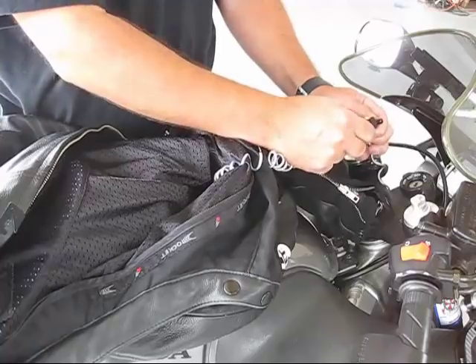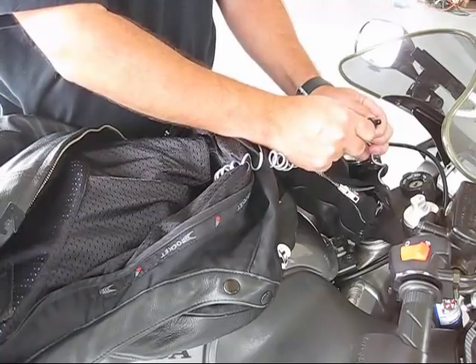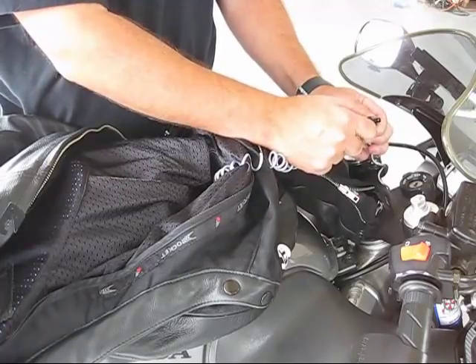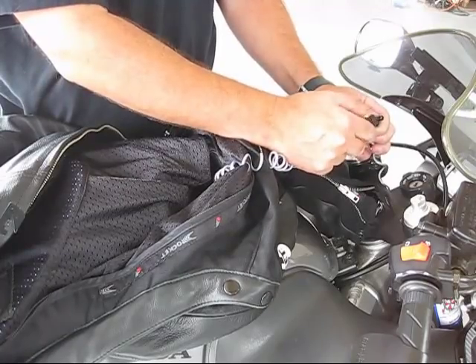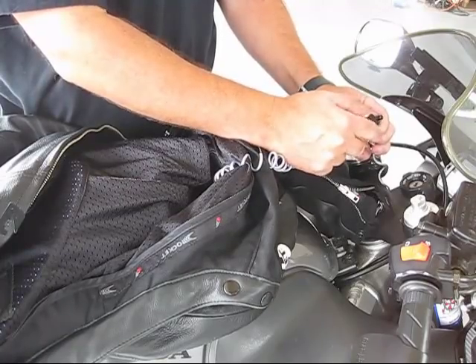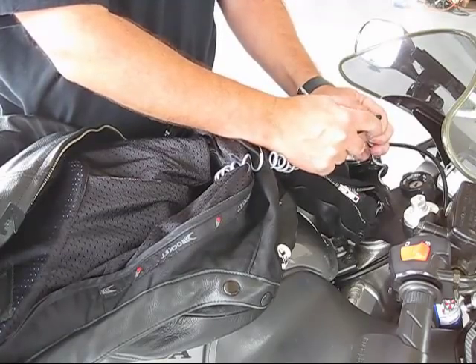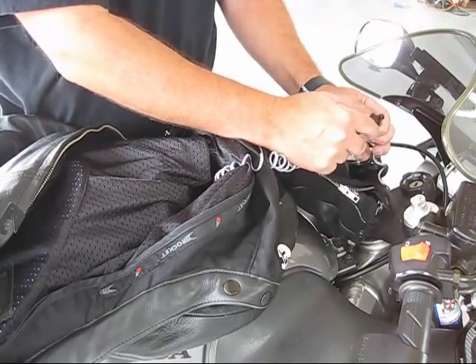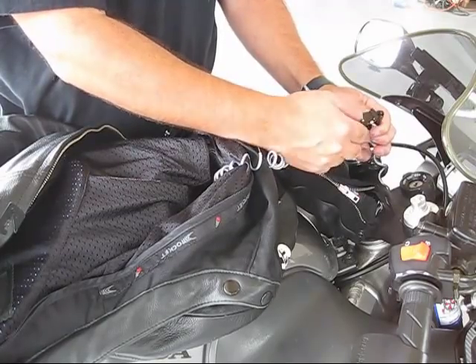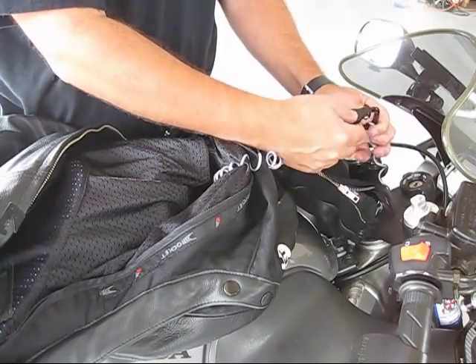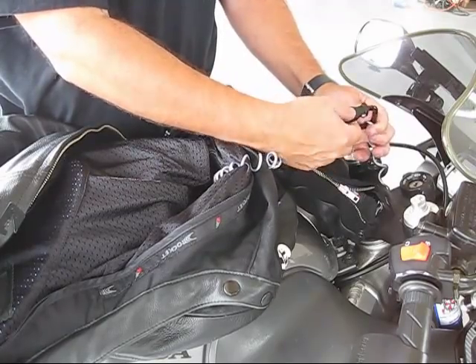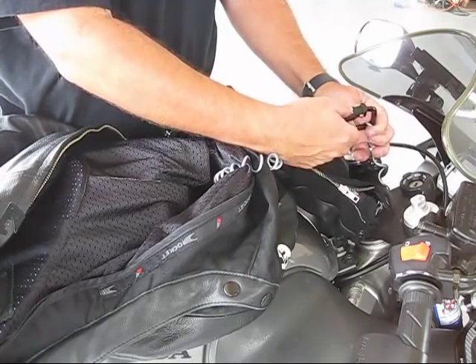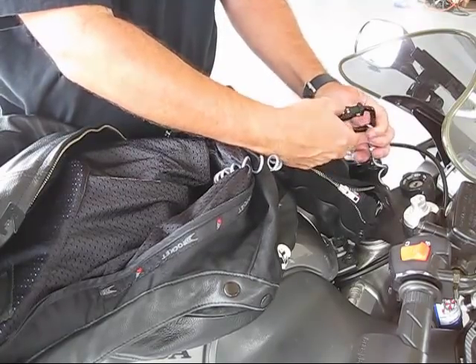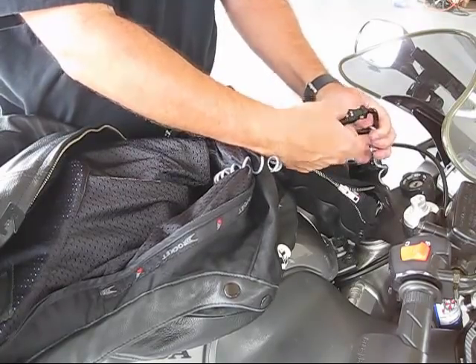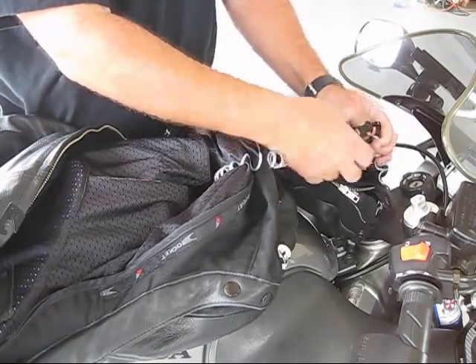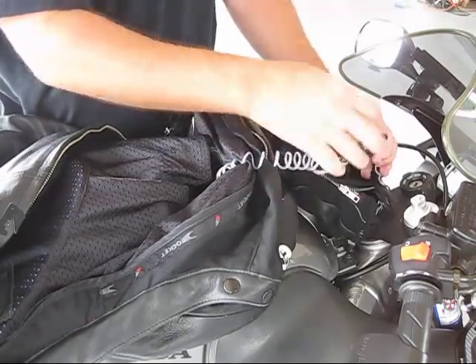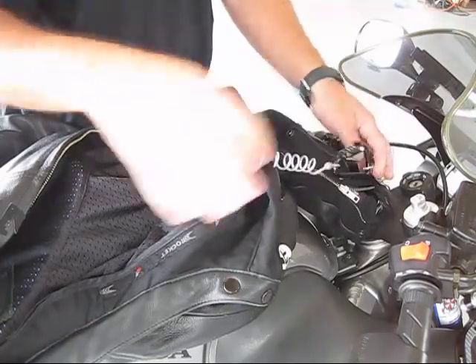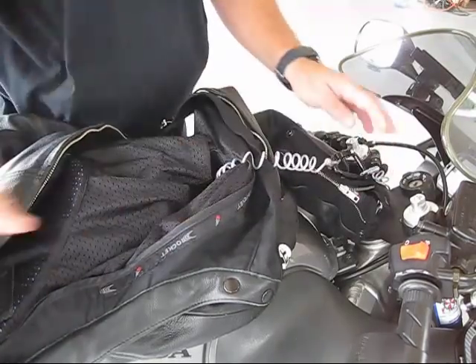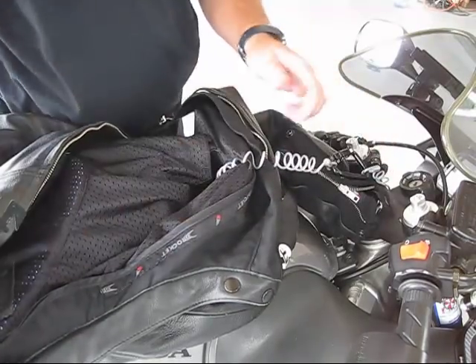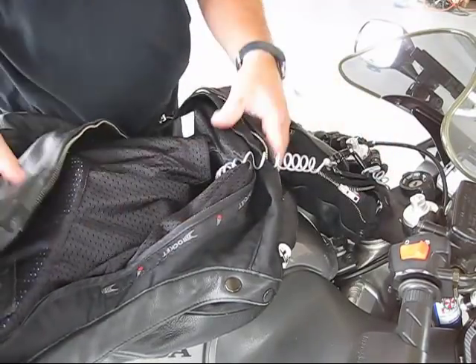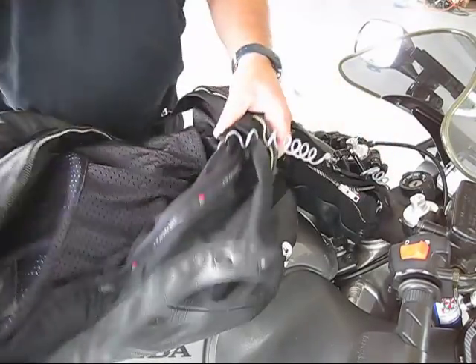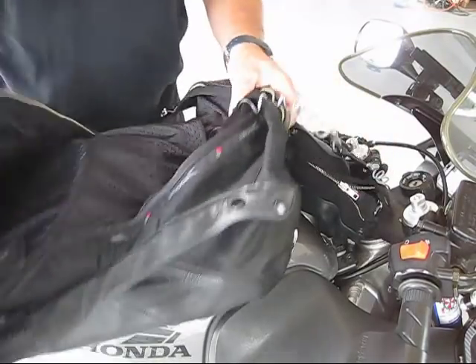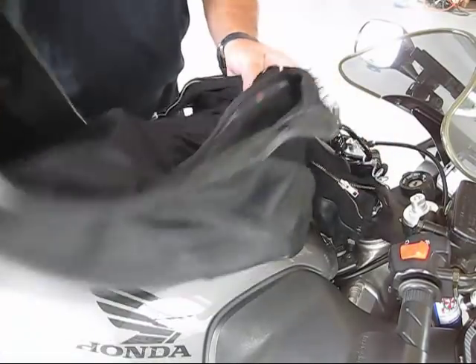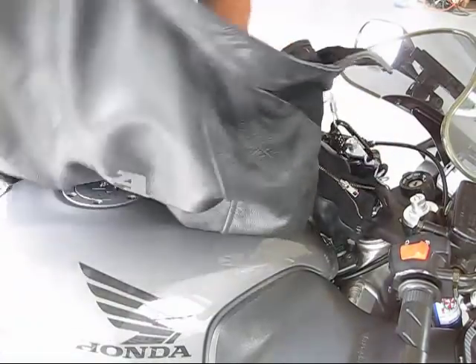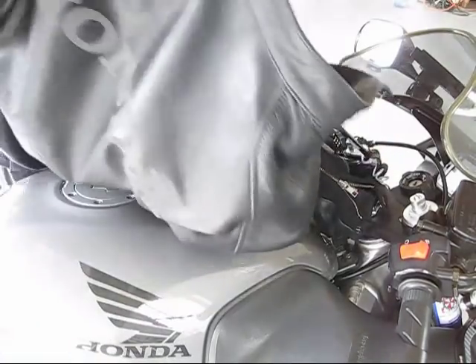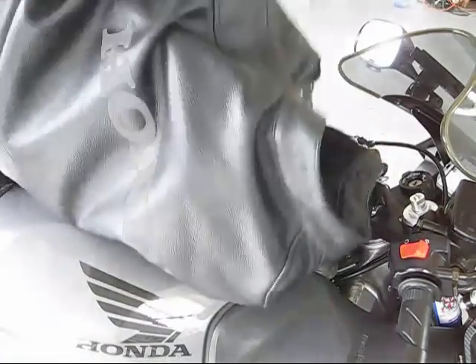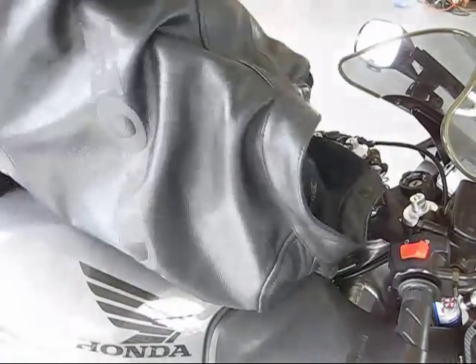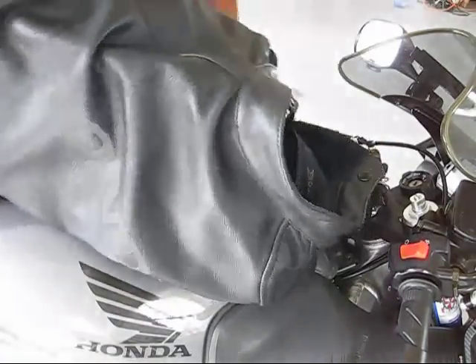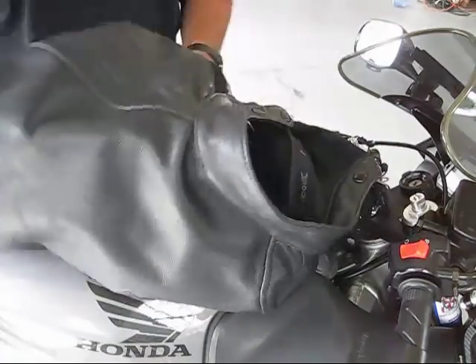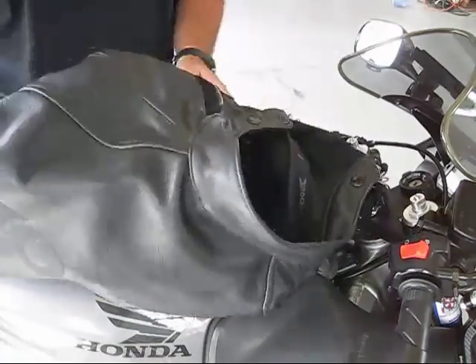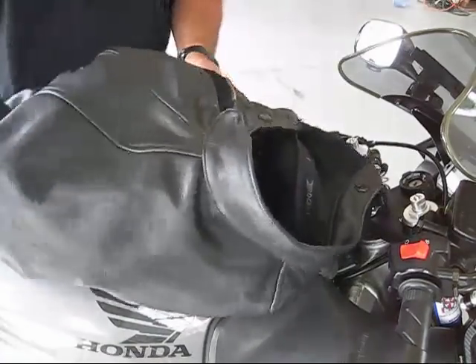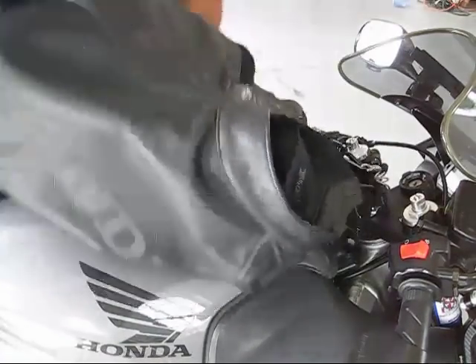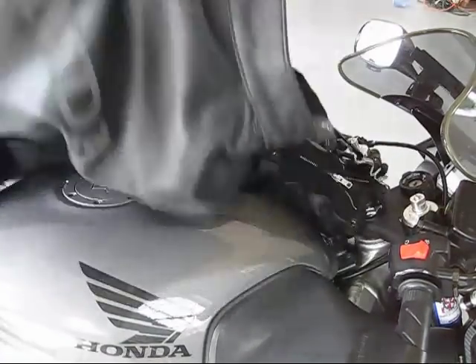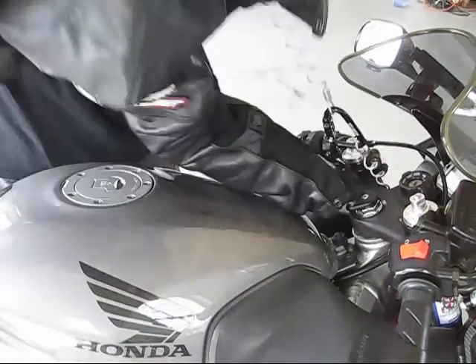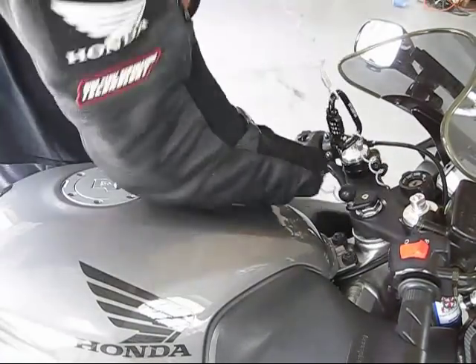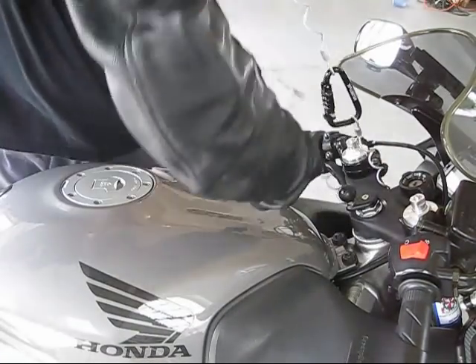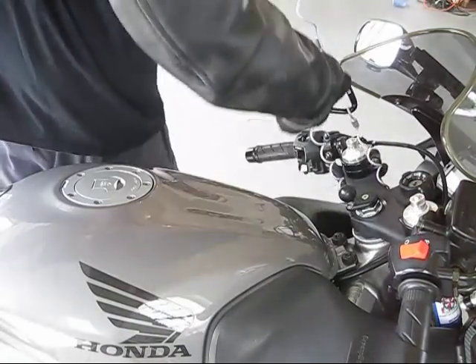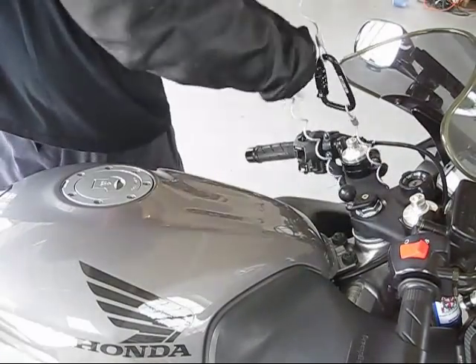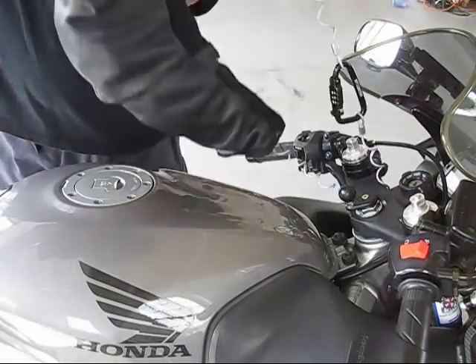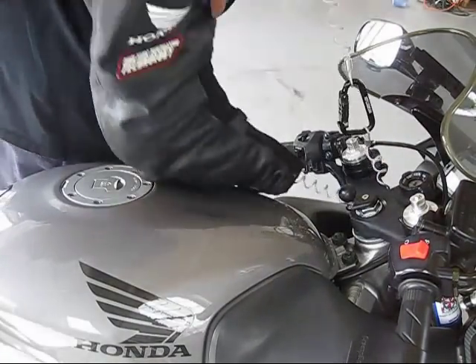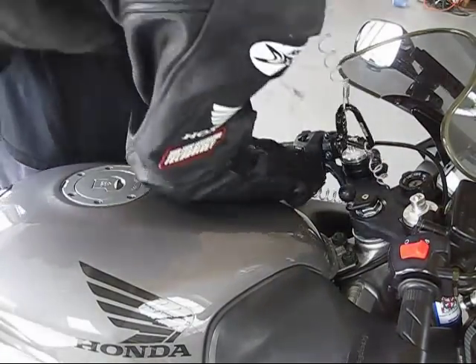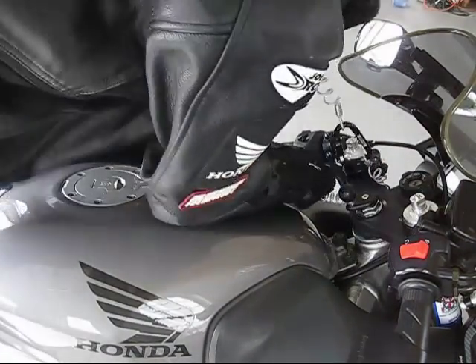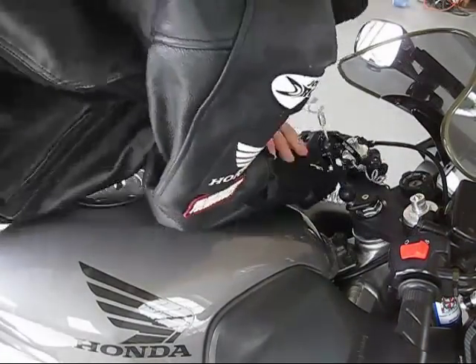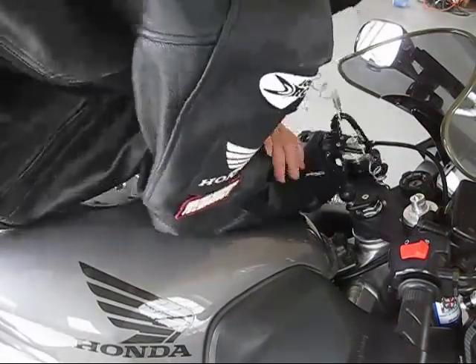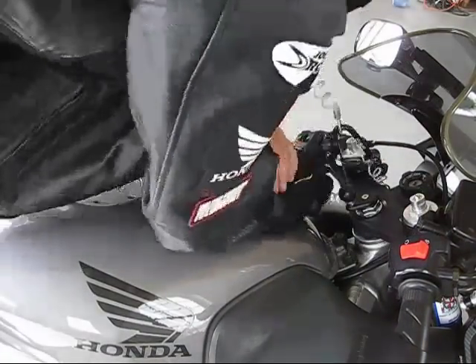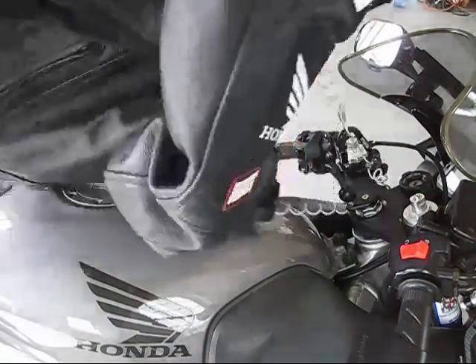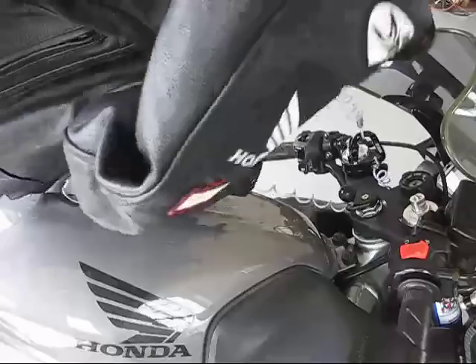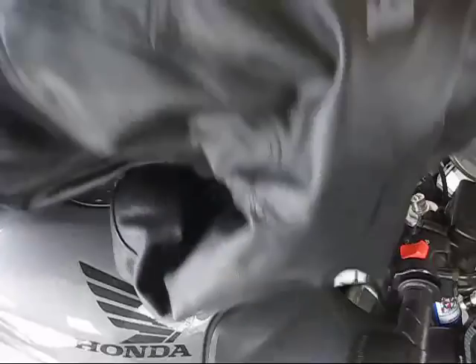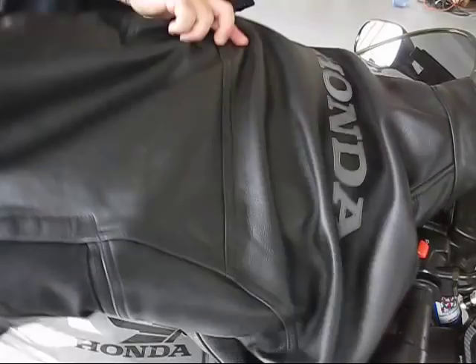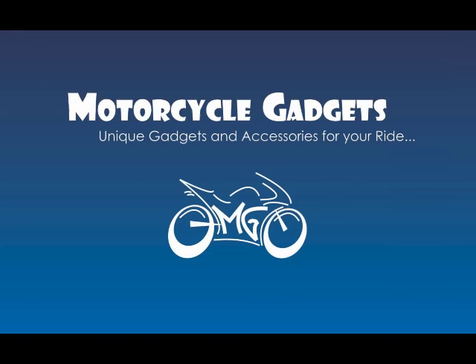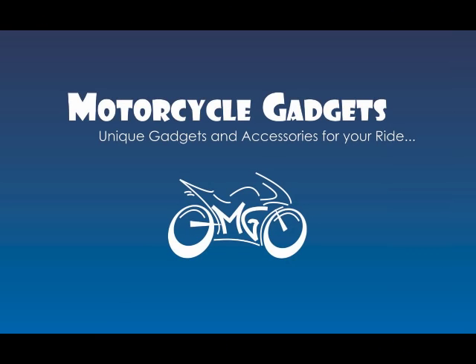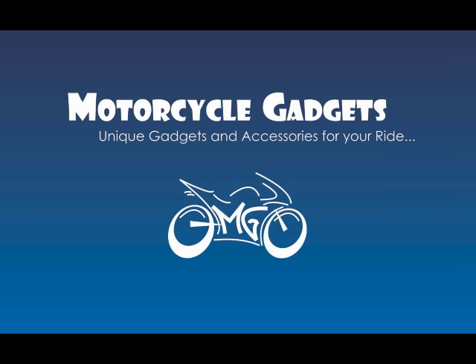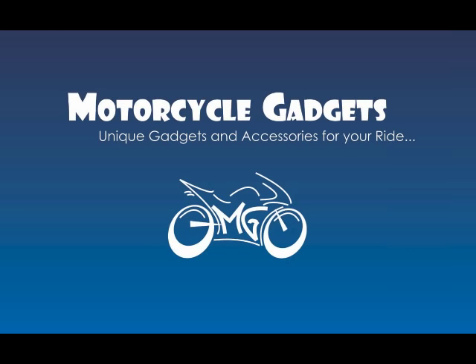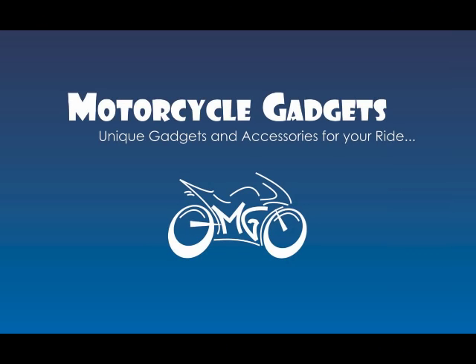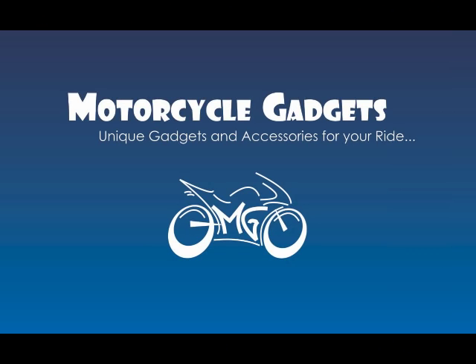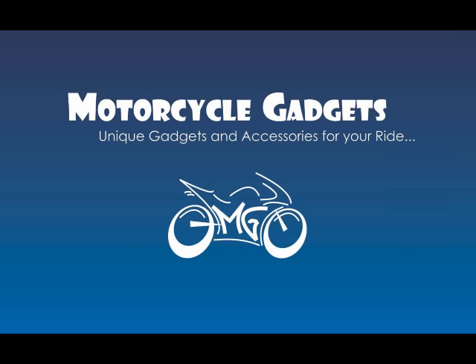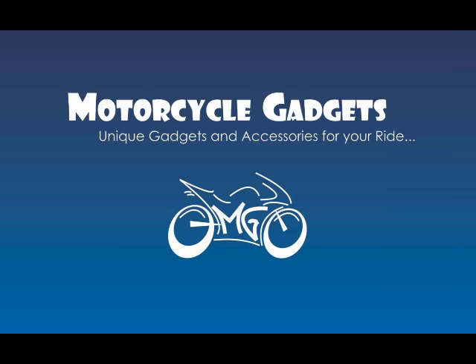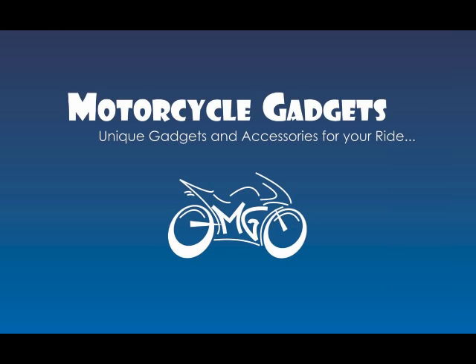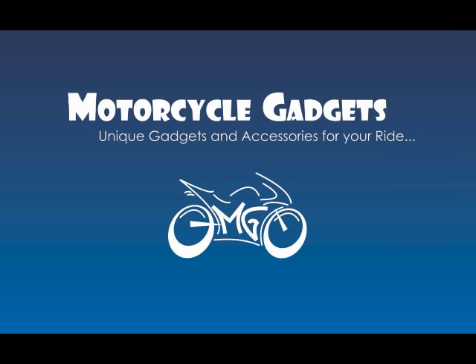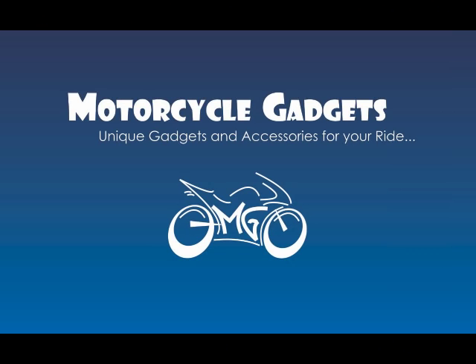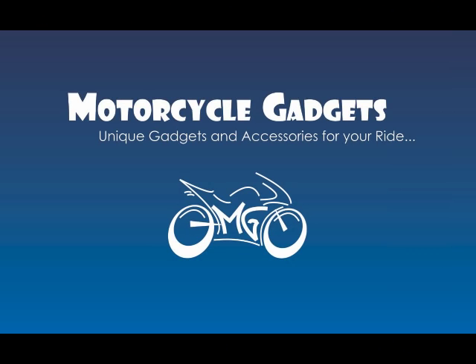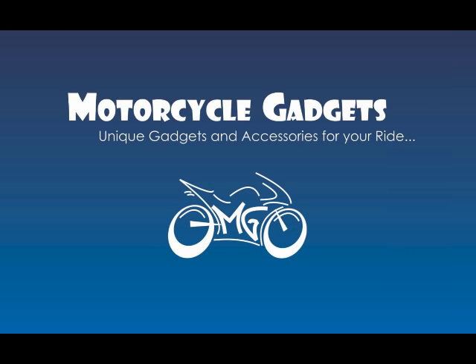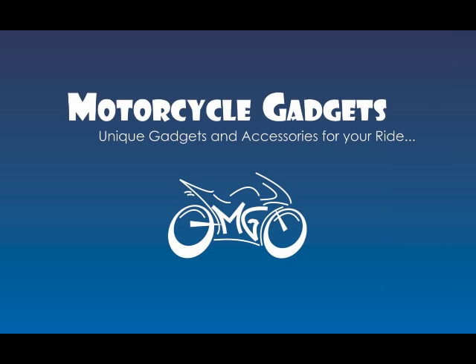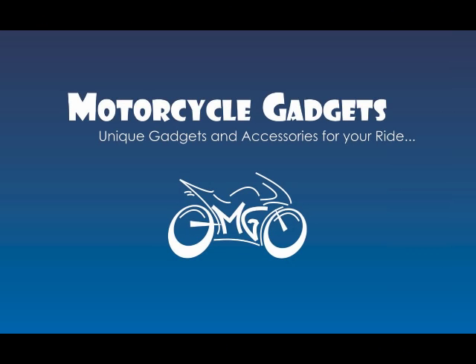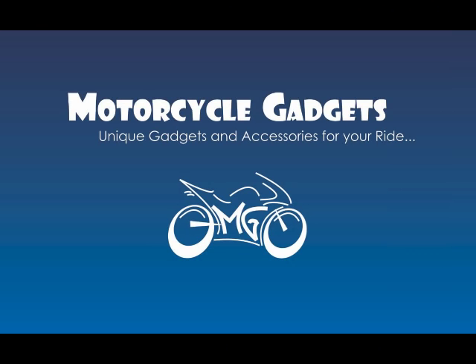The Helmet Lock is a safe and effective deterrent to the casual thief. Thanks for shopping with Motorcycle Gadgets.